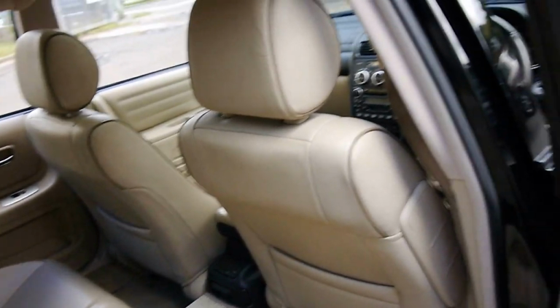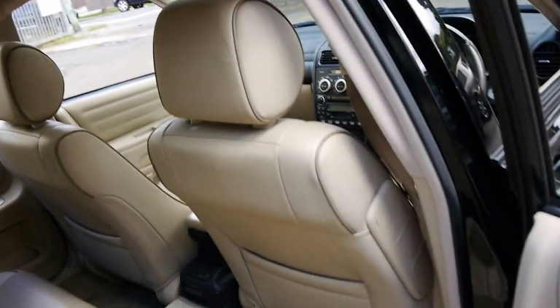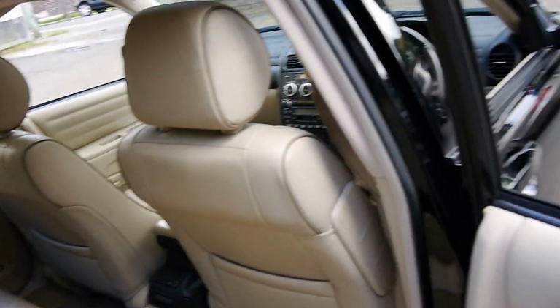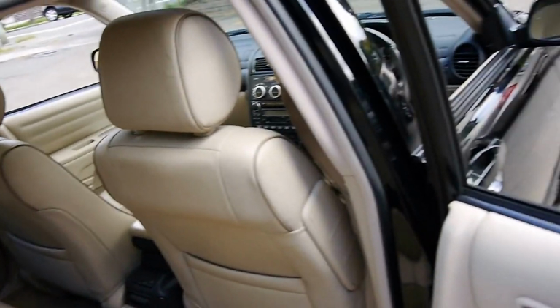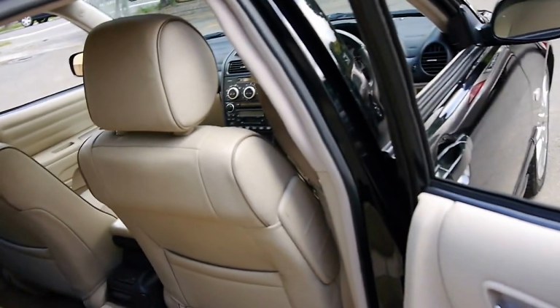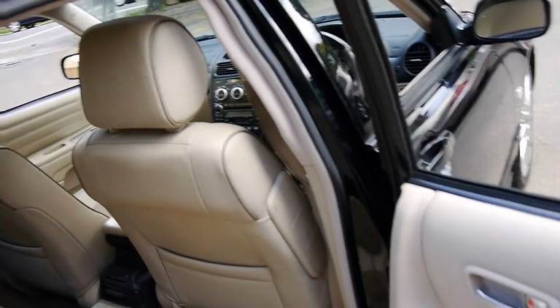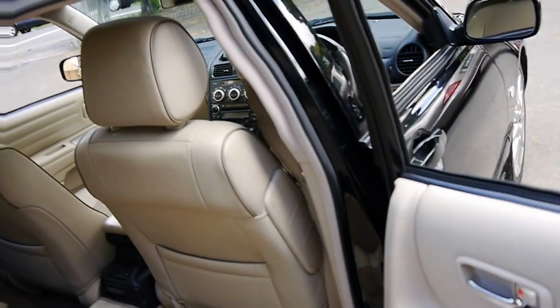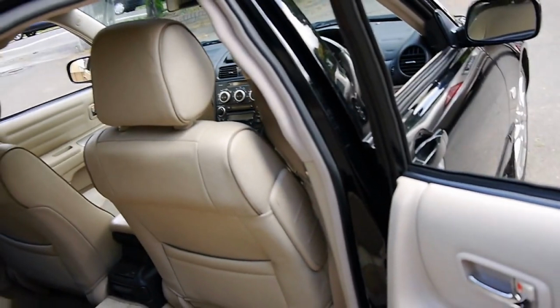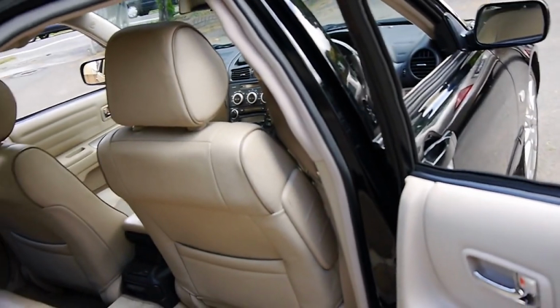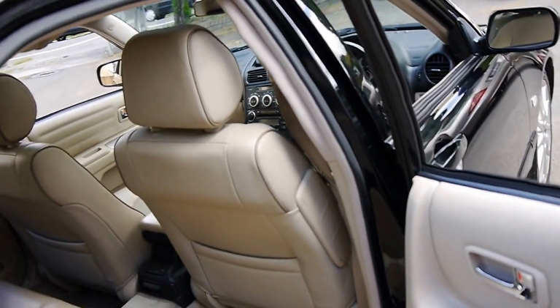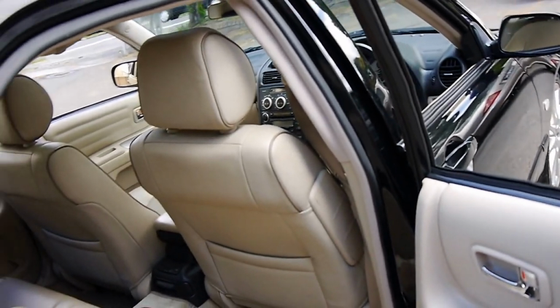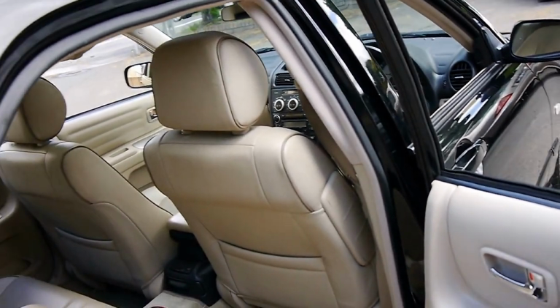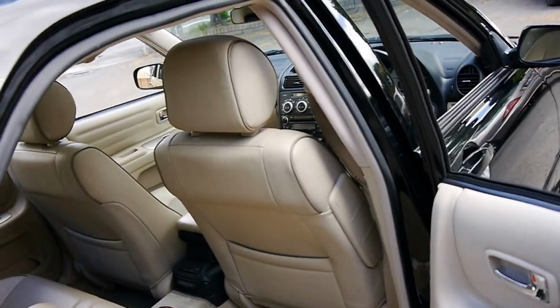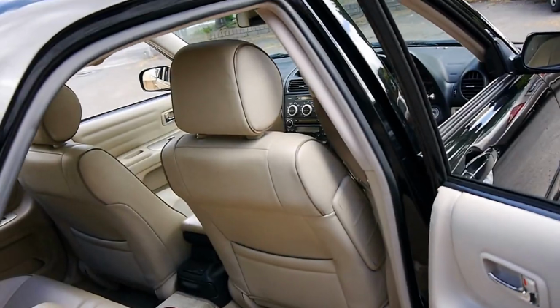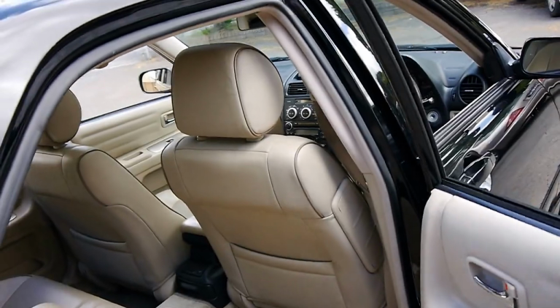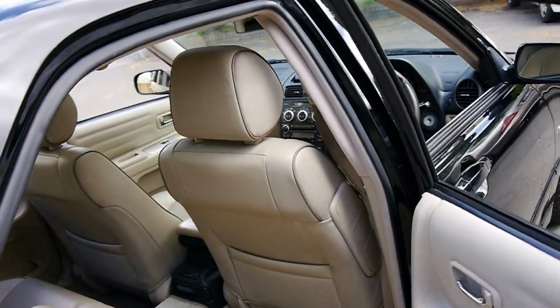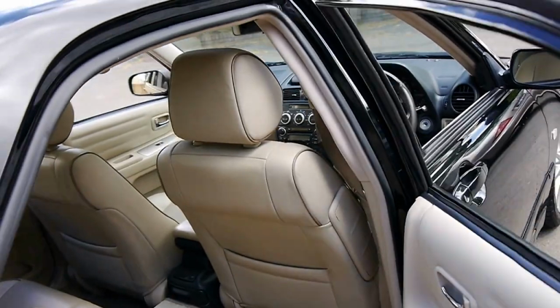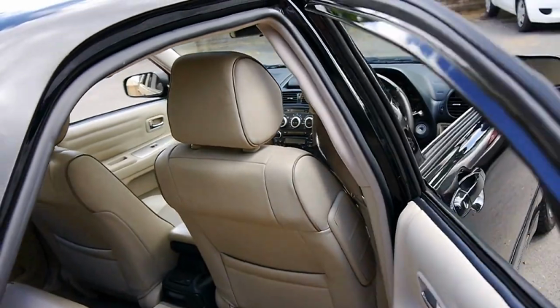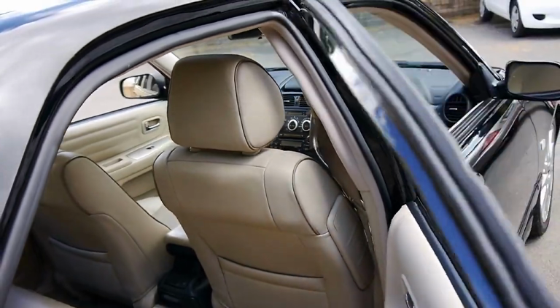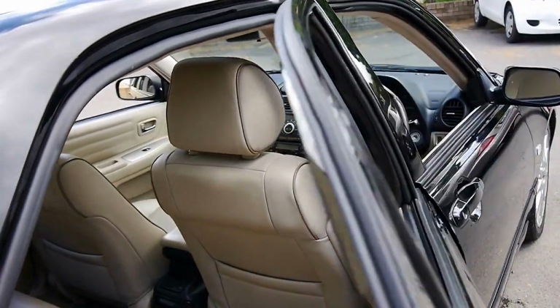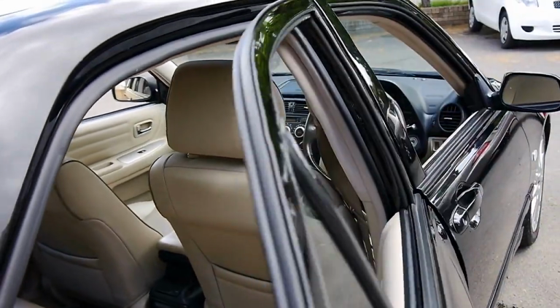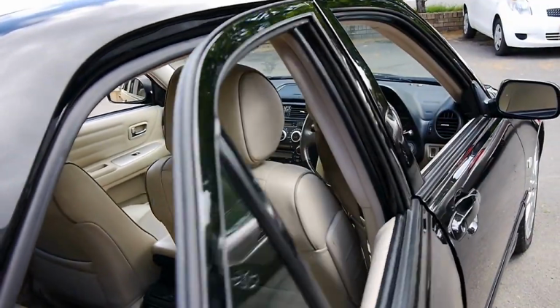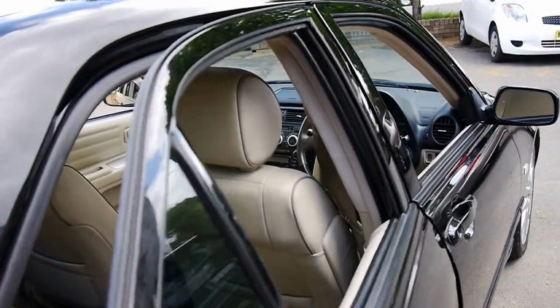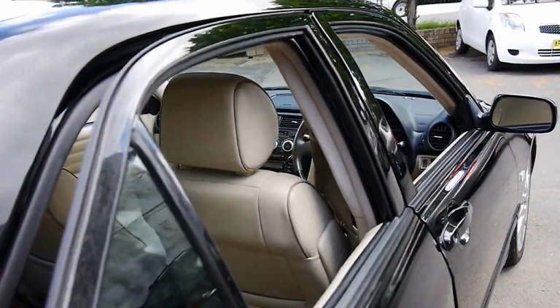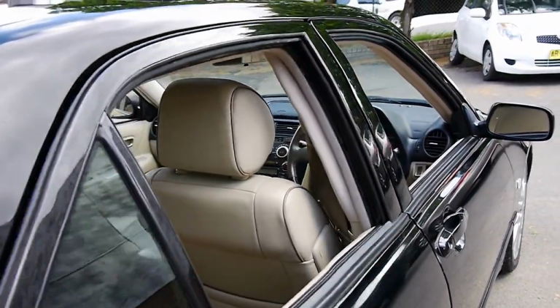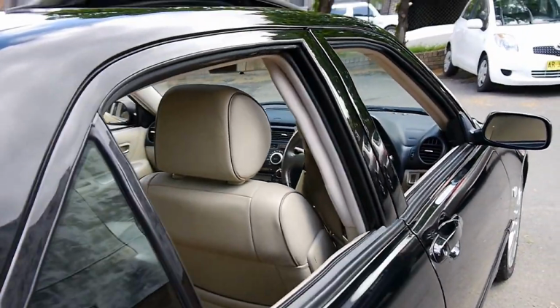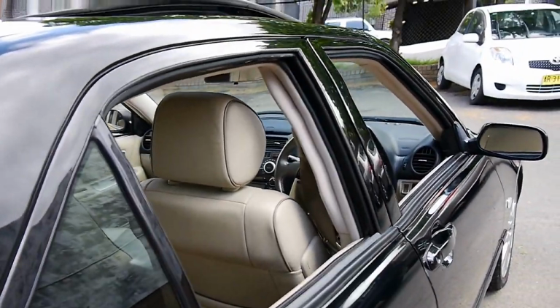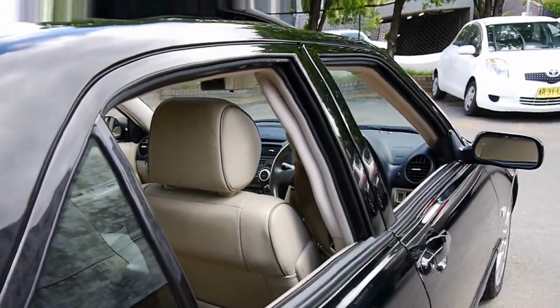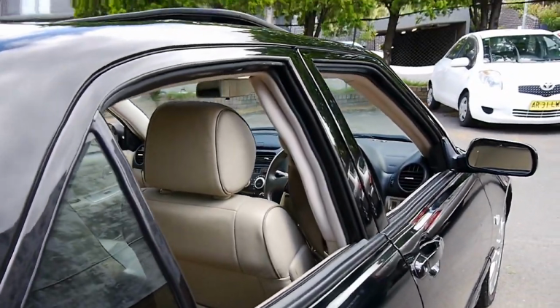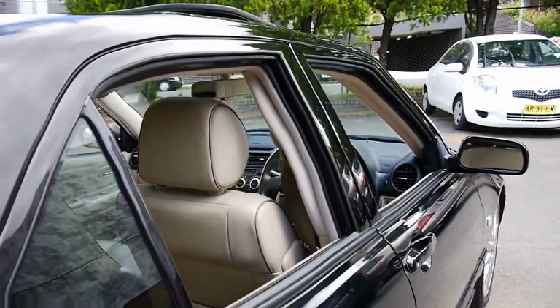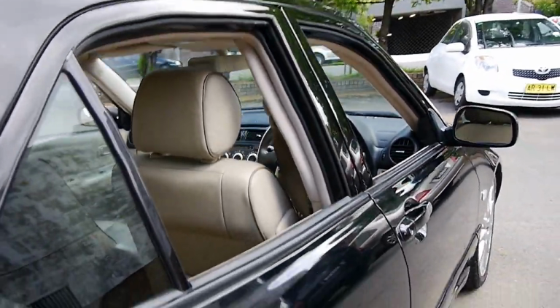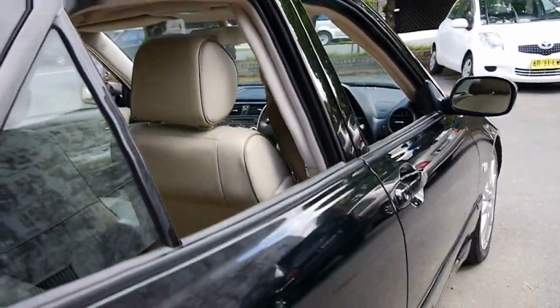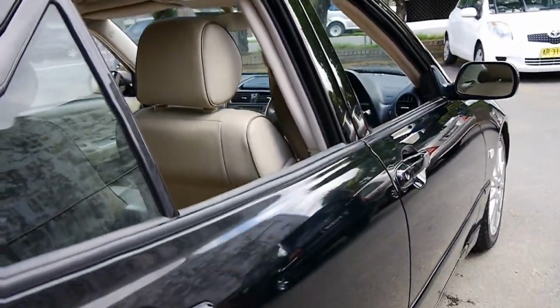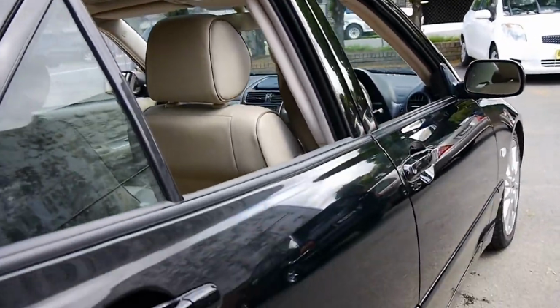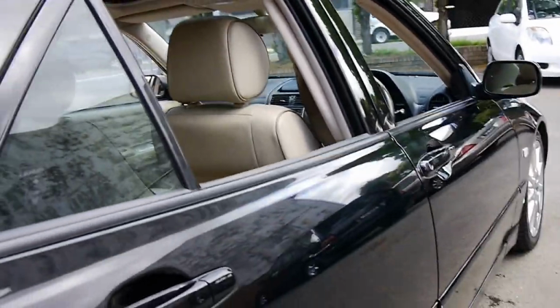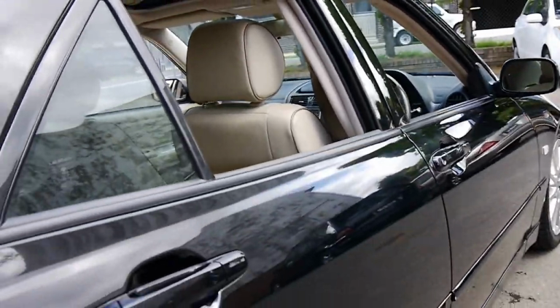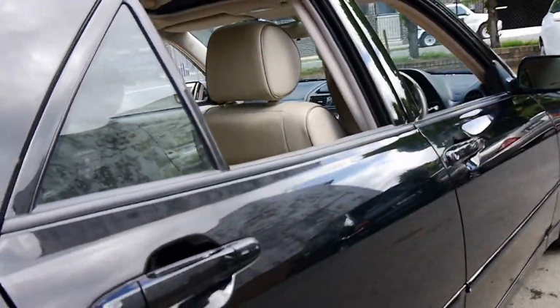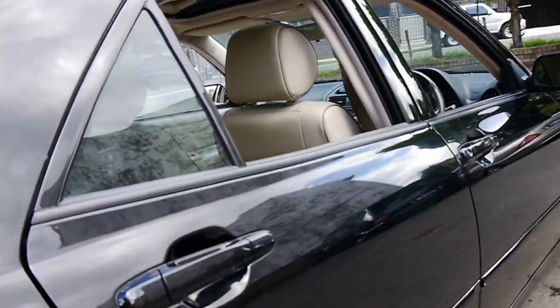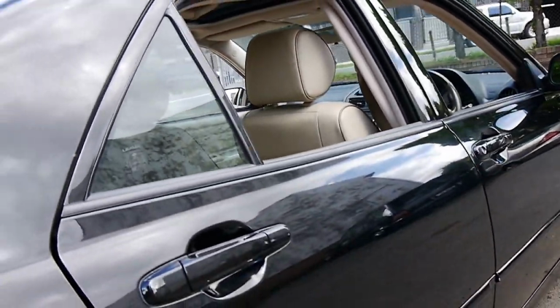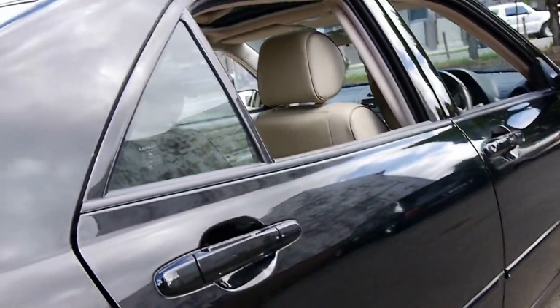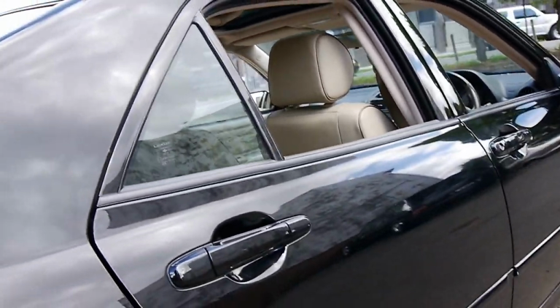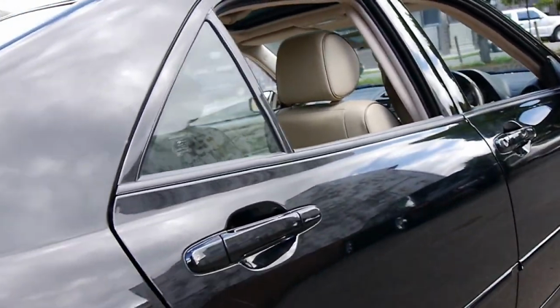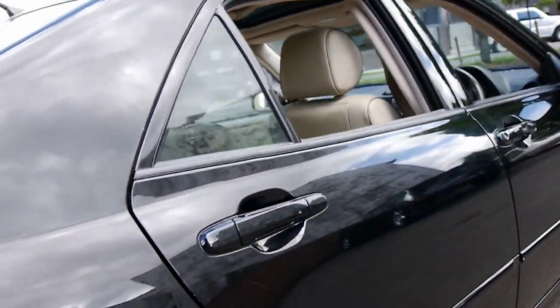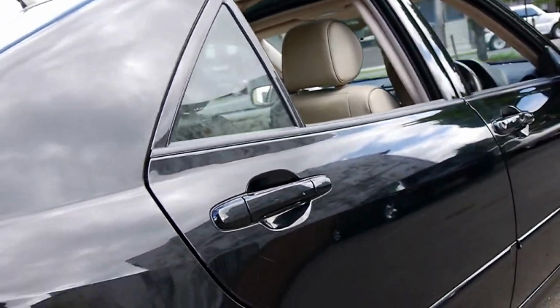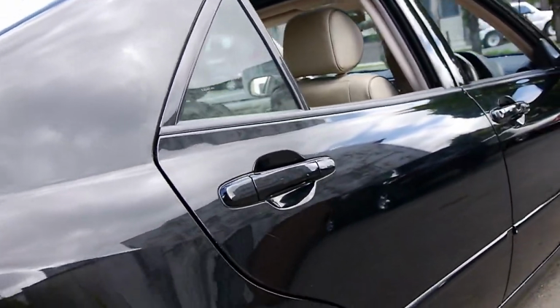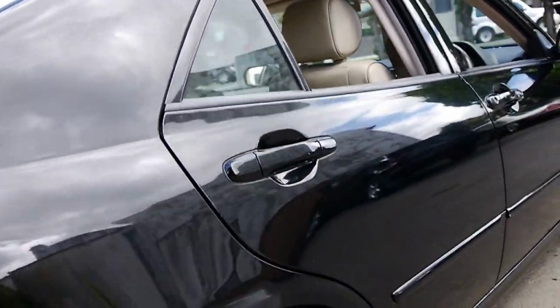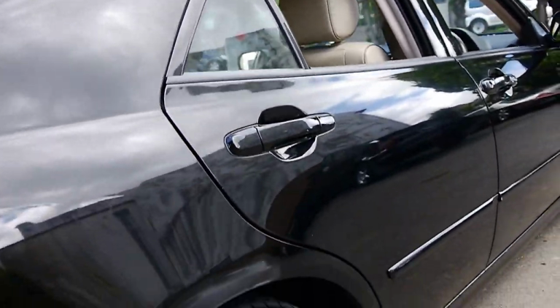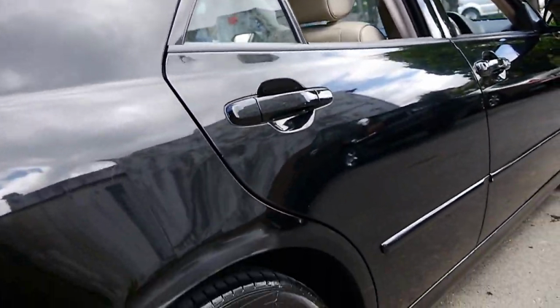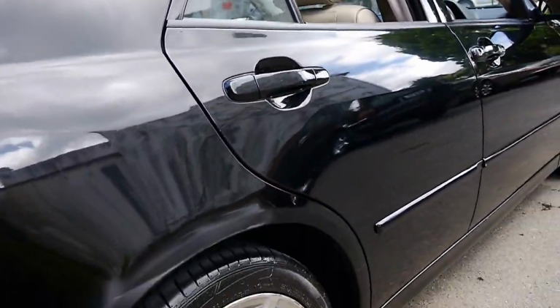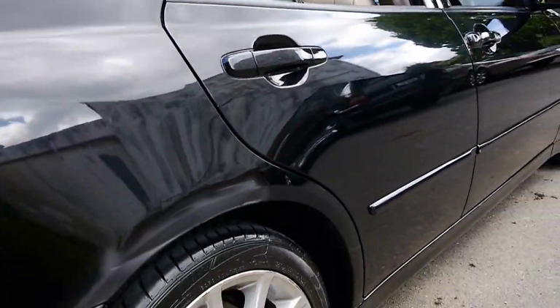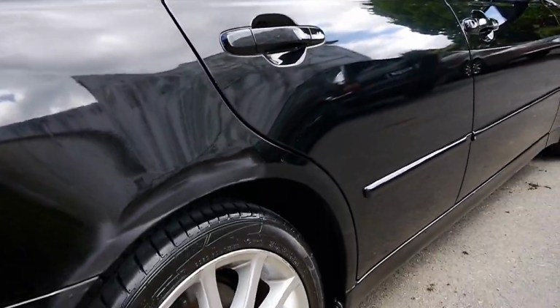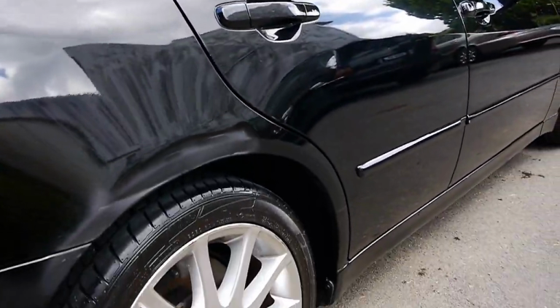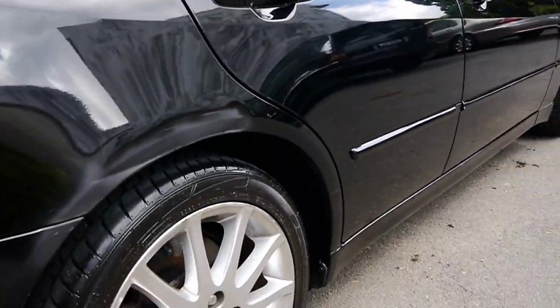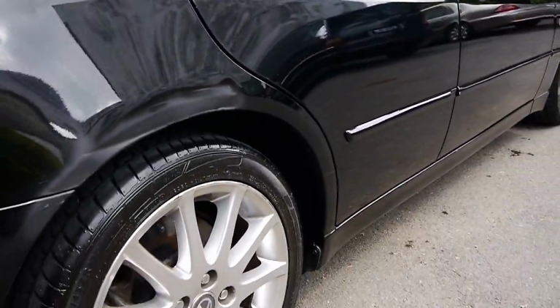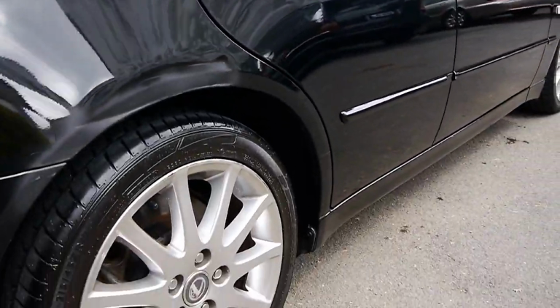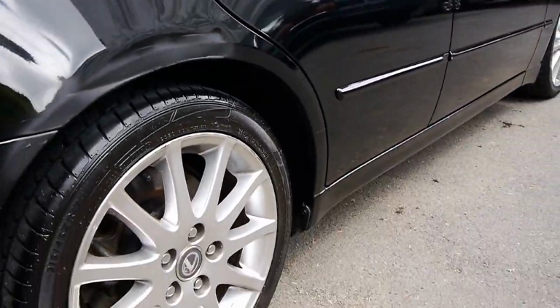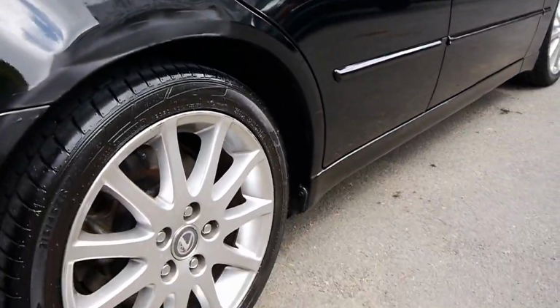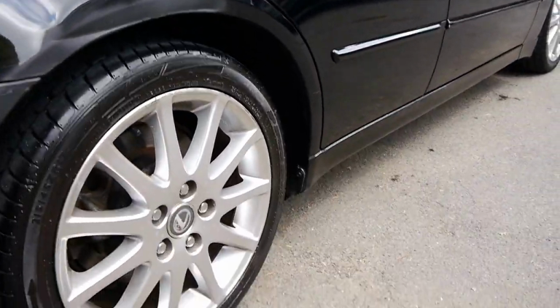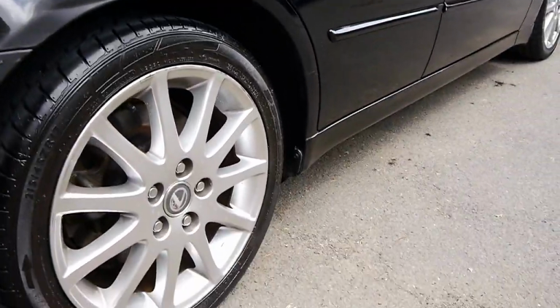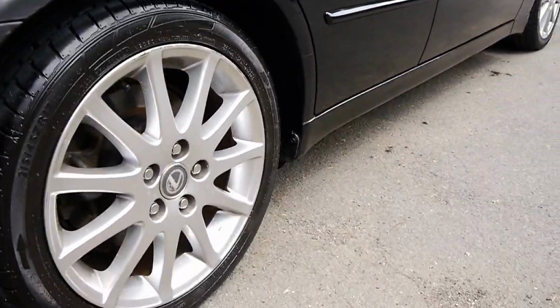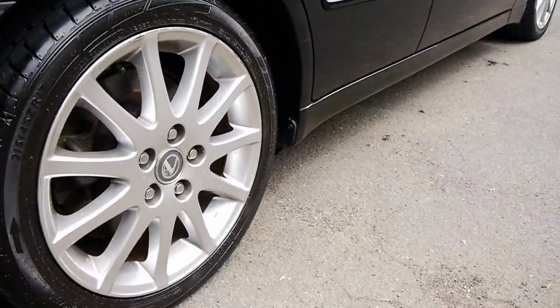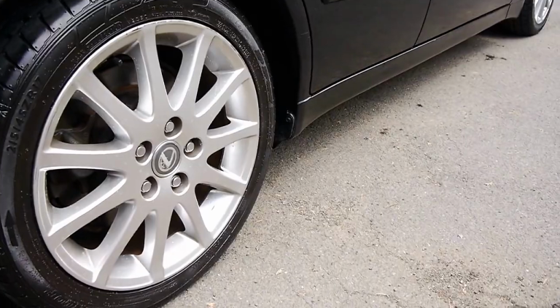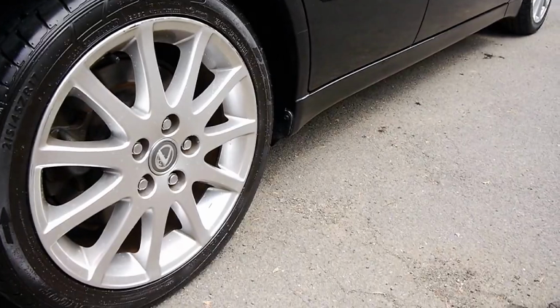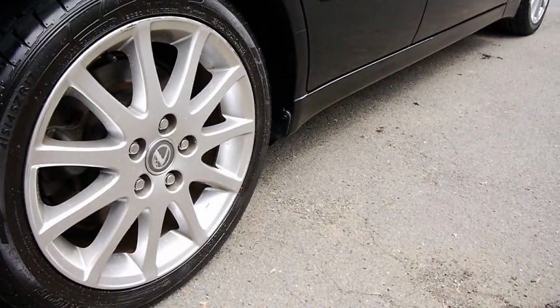It's got the perforated leather seats, dual airbags, and side airbags. And I think these are easily the best-looking wheels on the IS200.